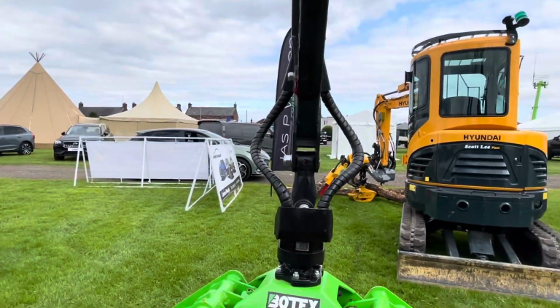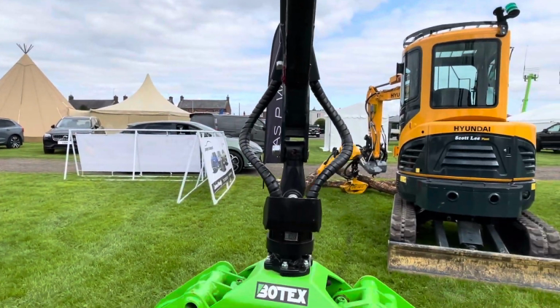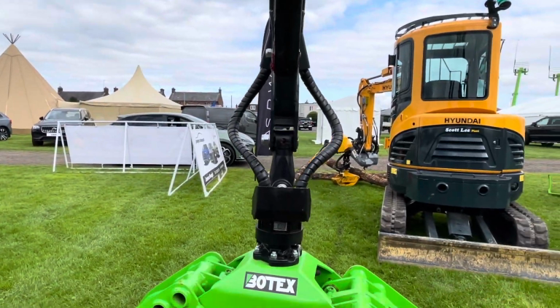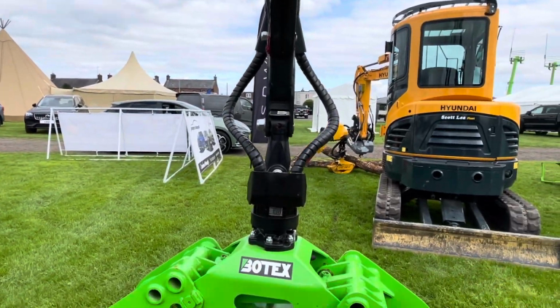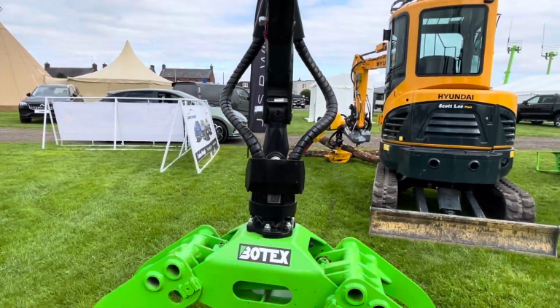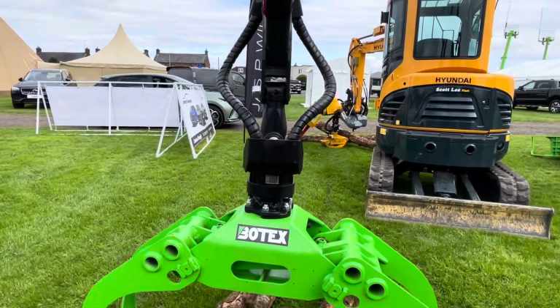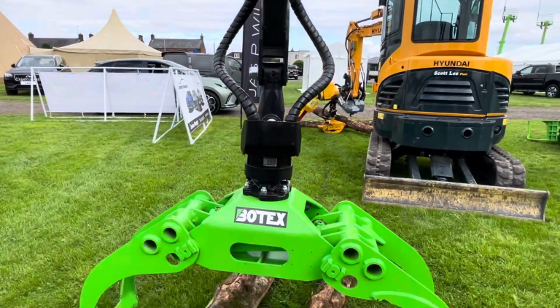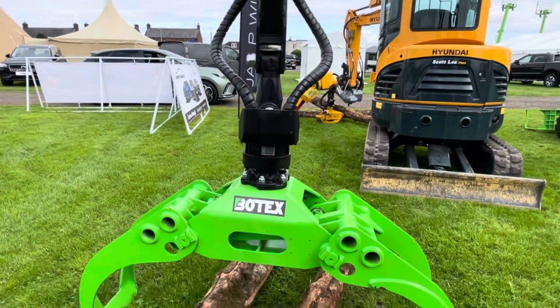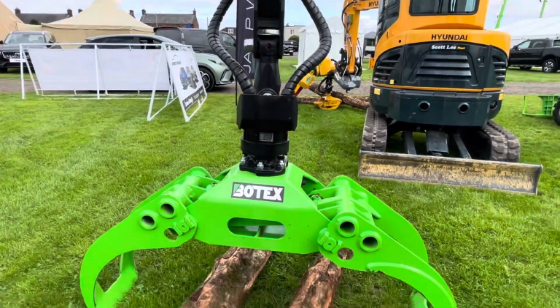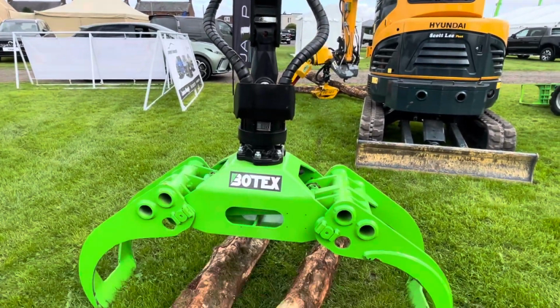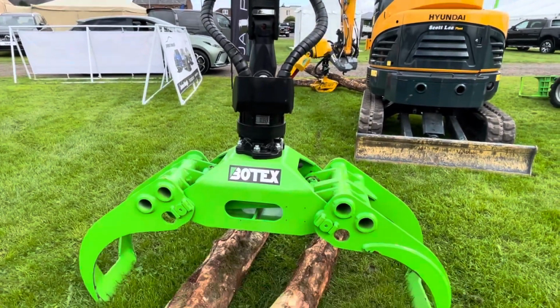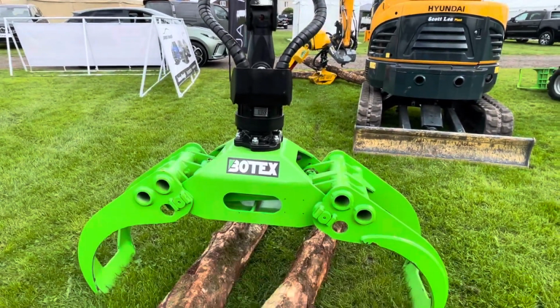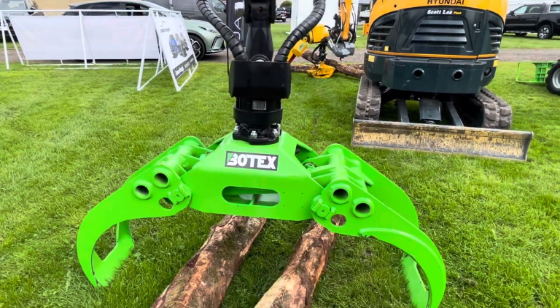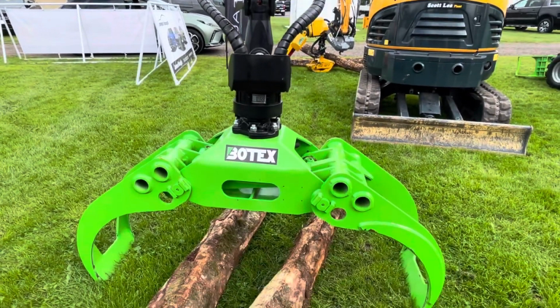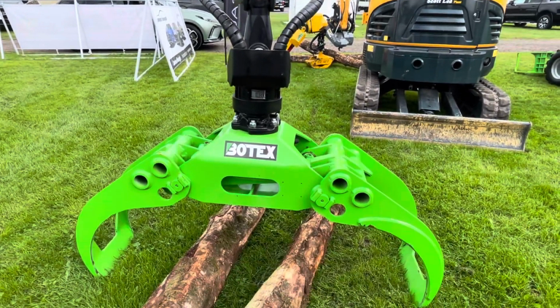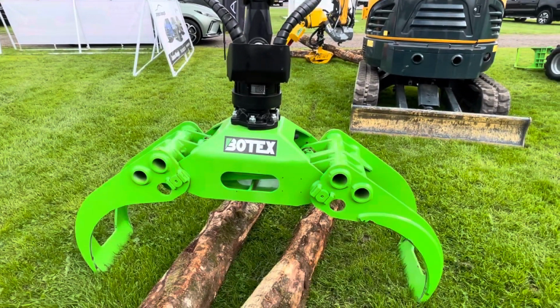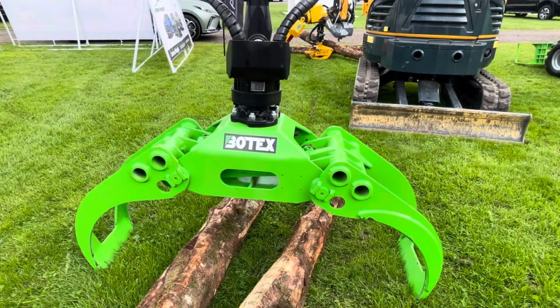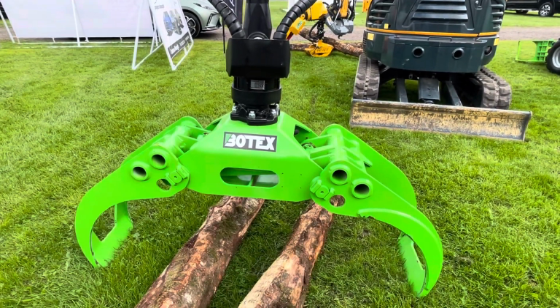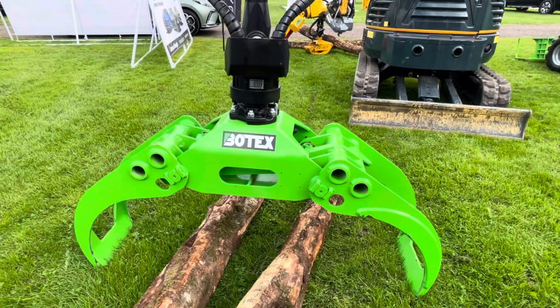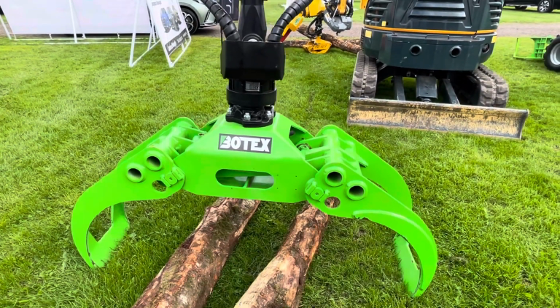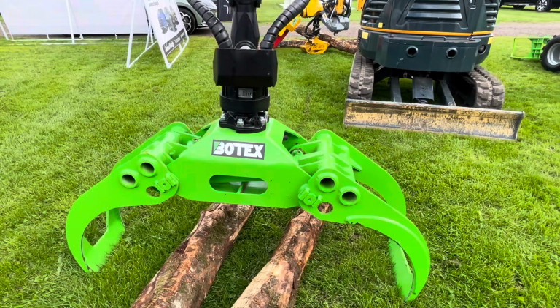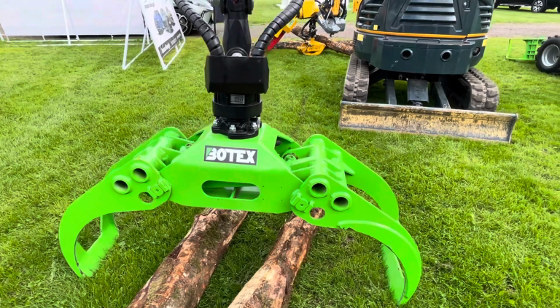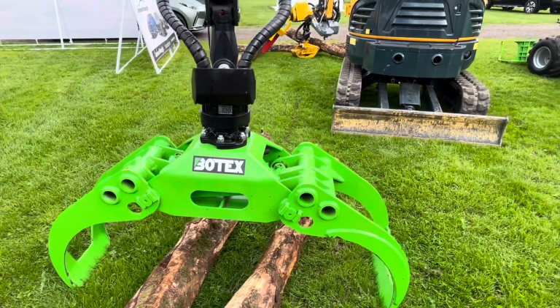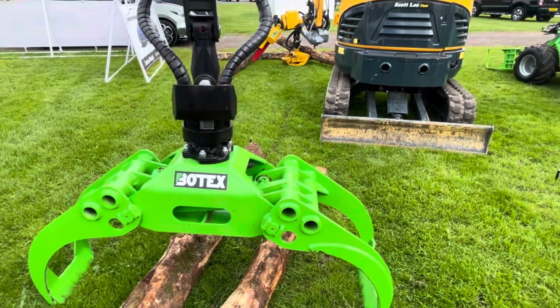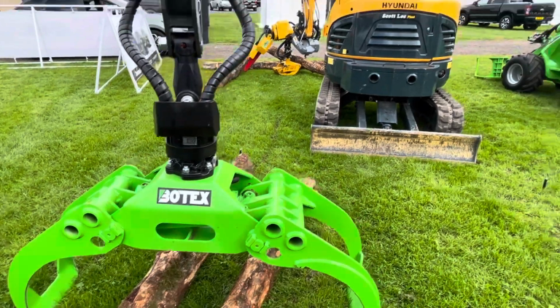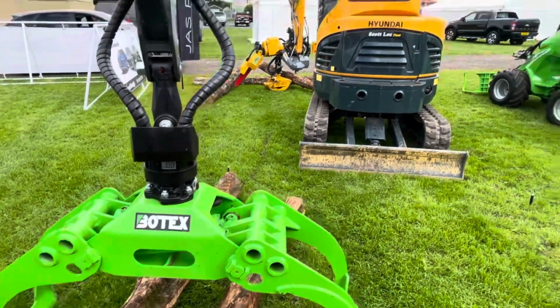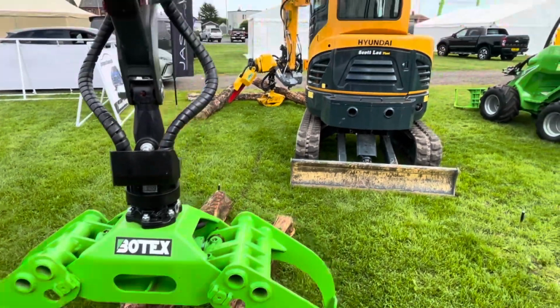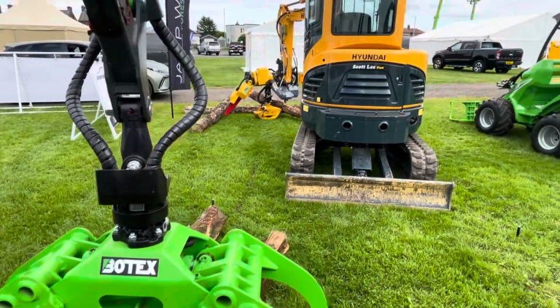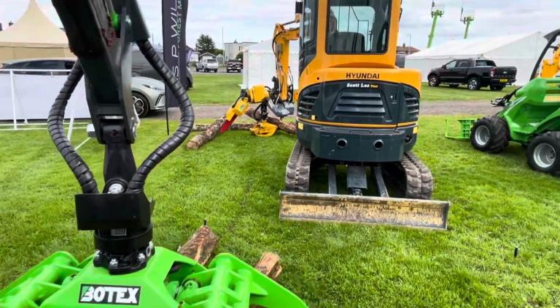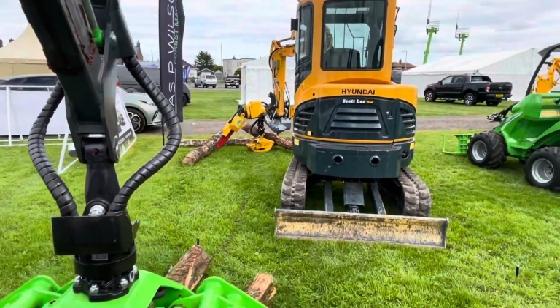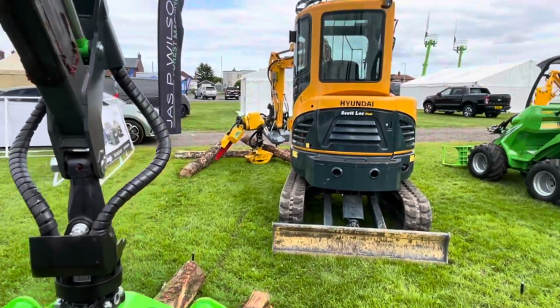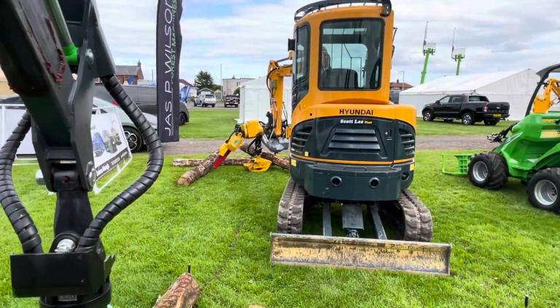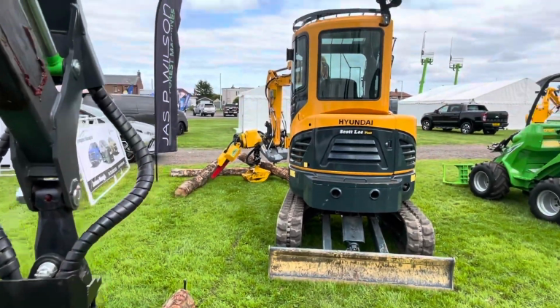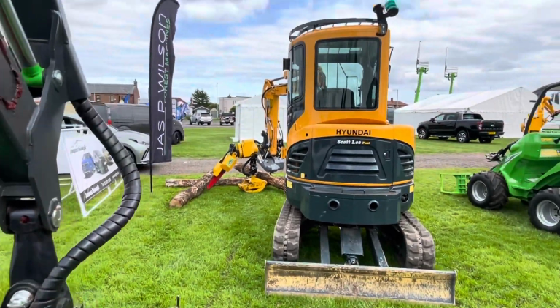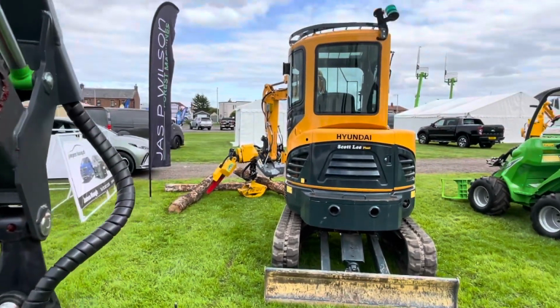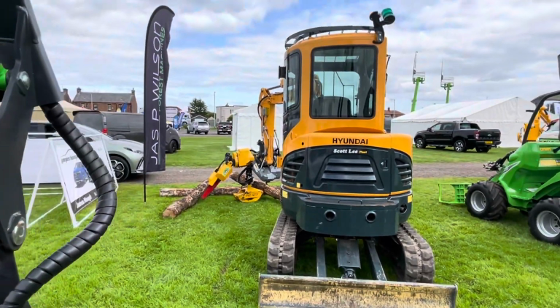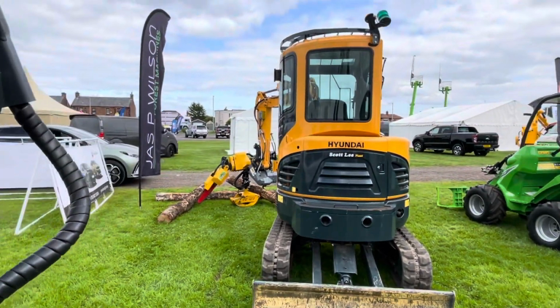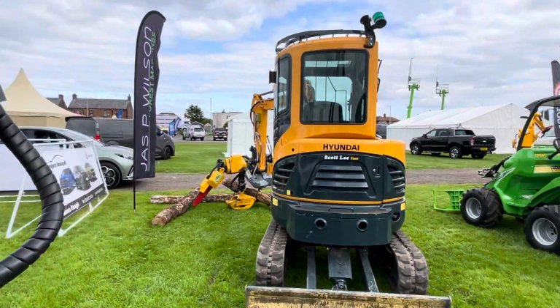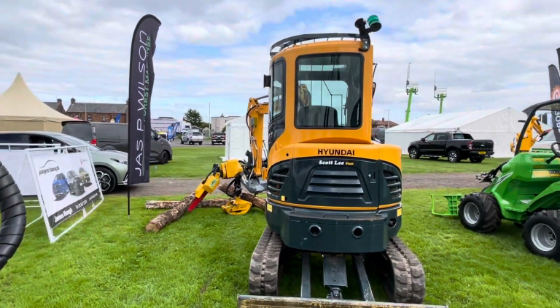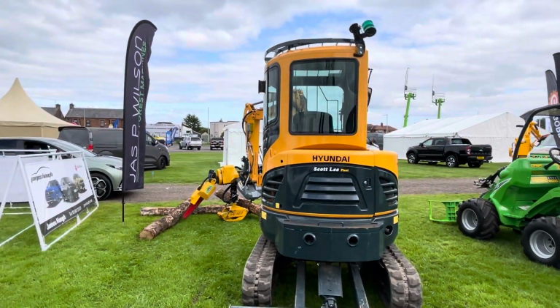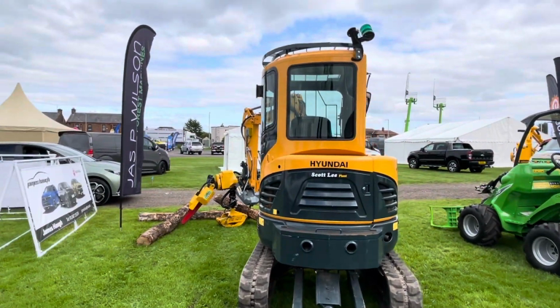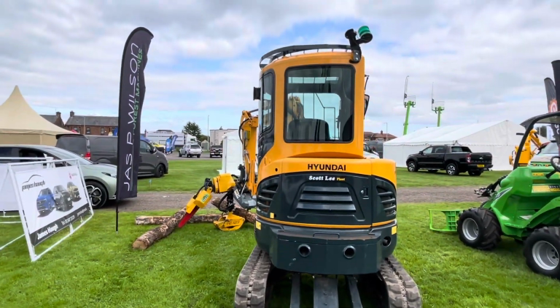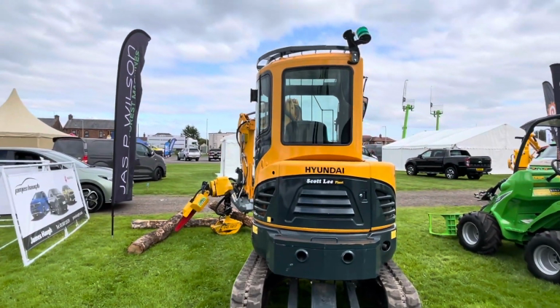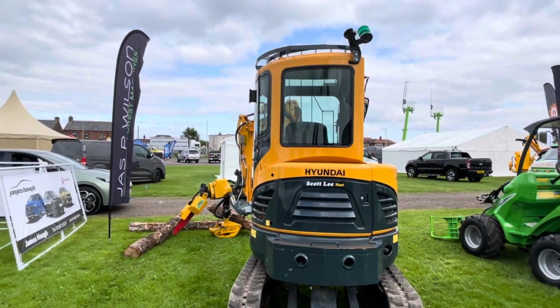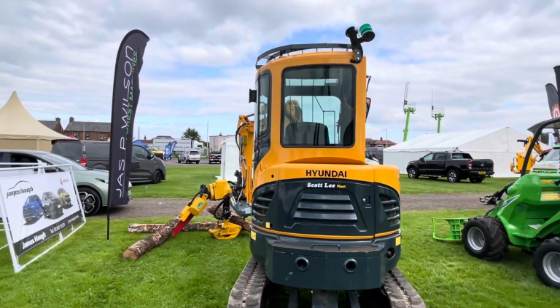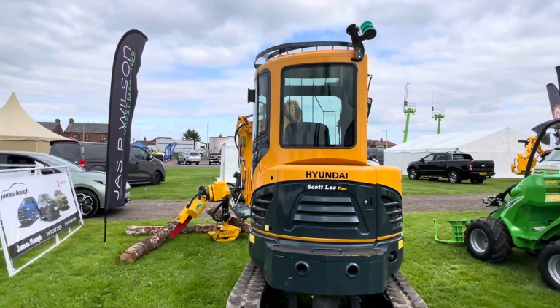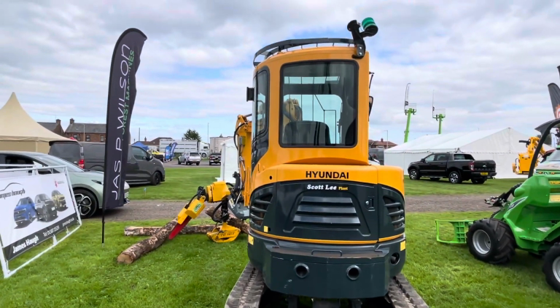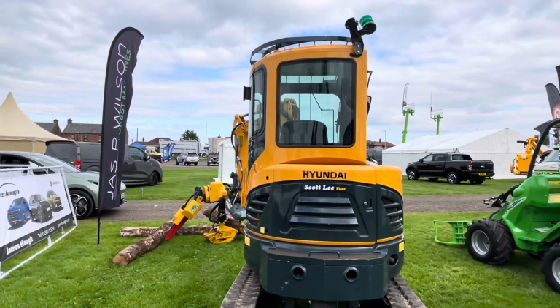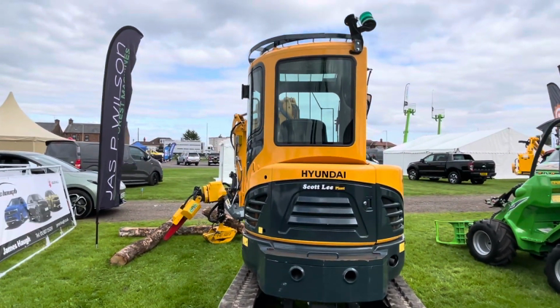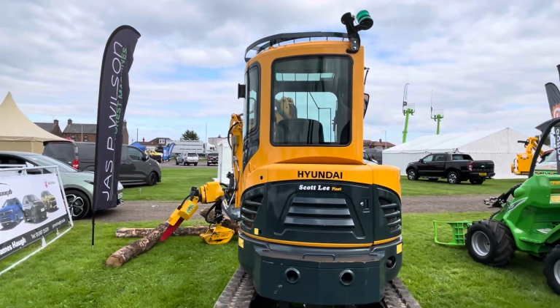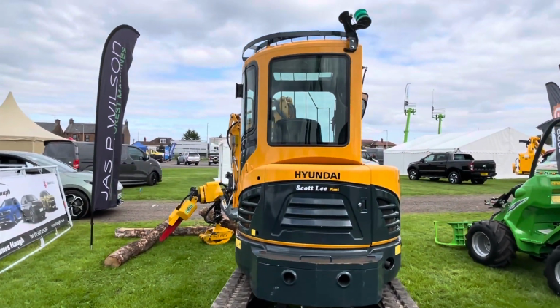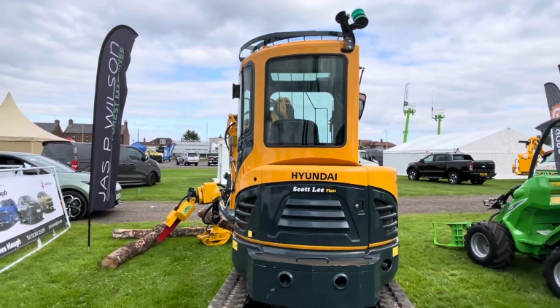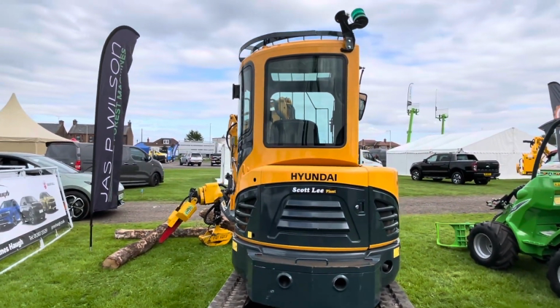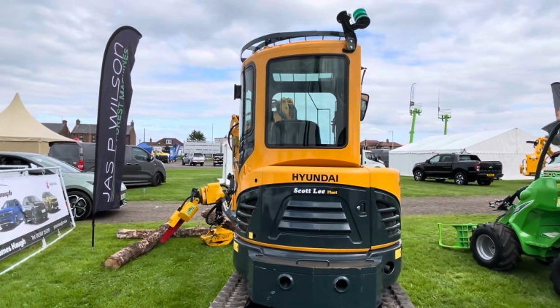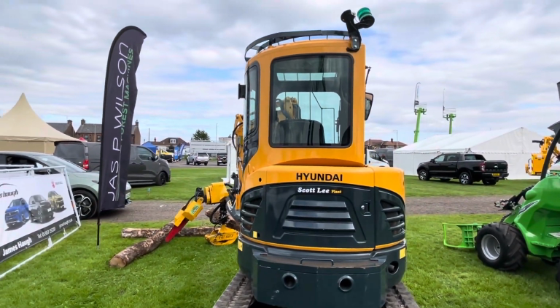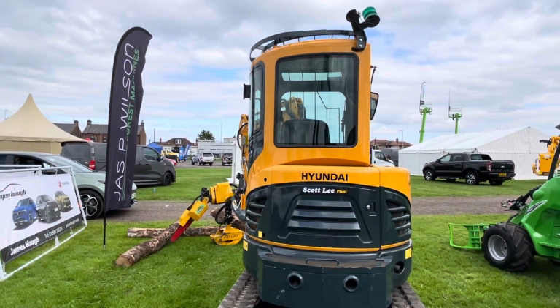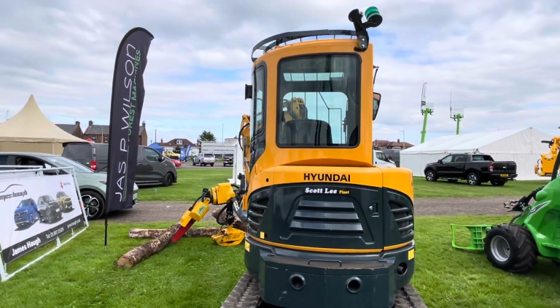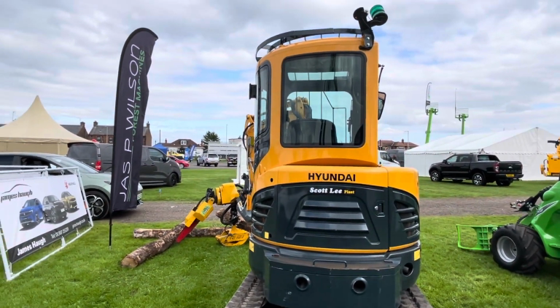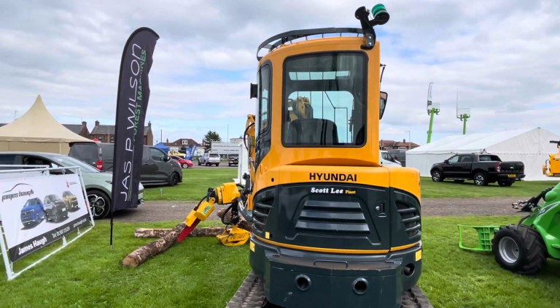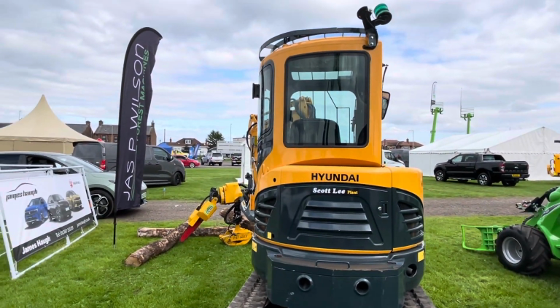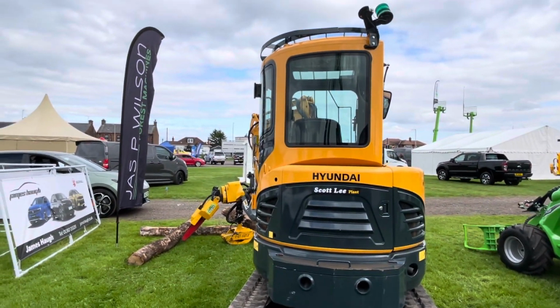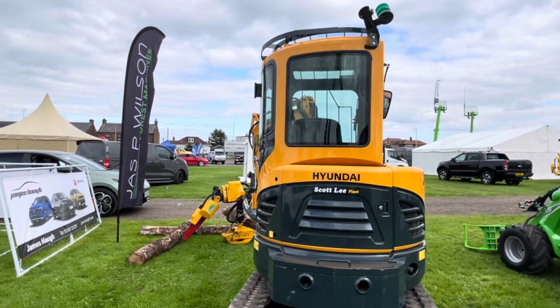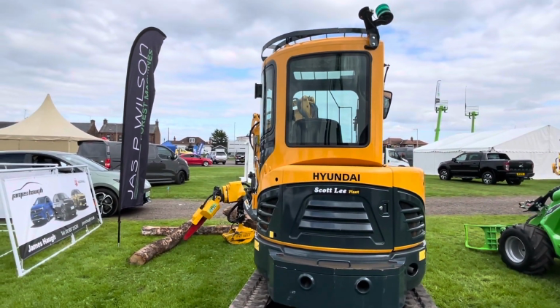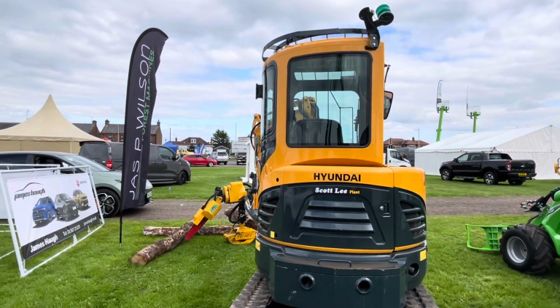A grab there. So that's the Jas P. Wilson stand. I'll move along.